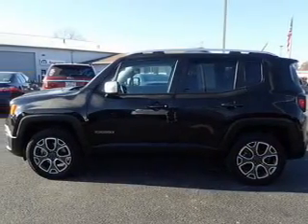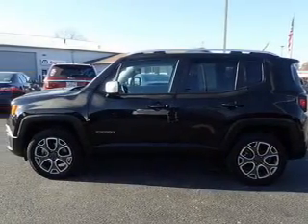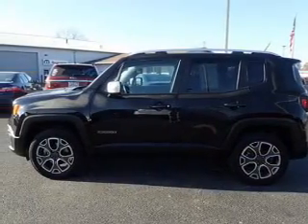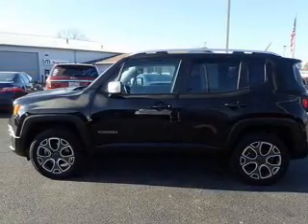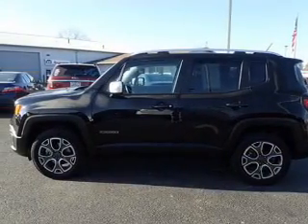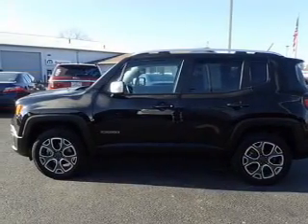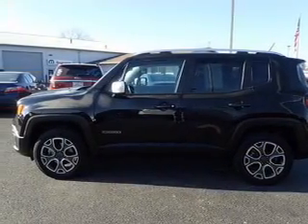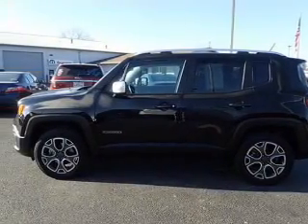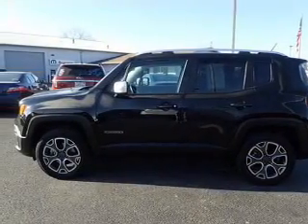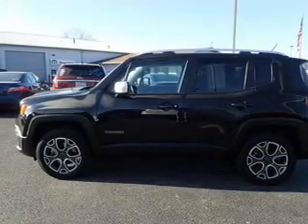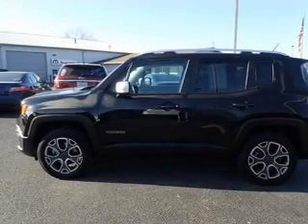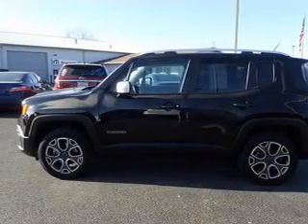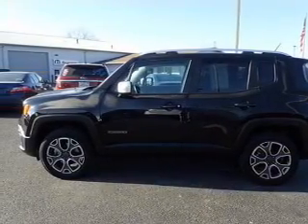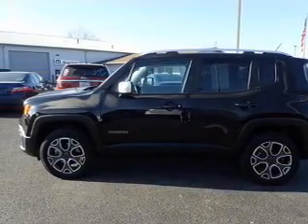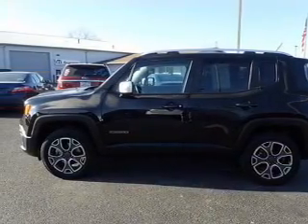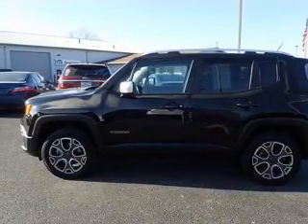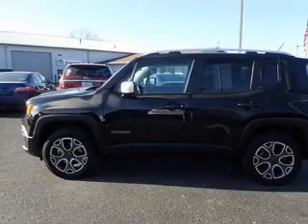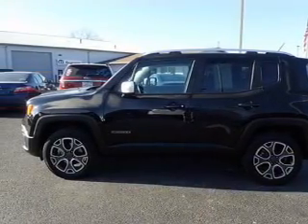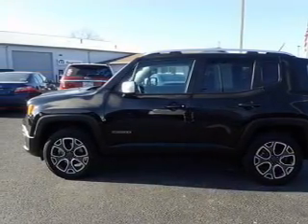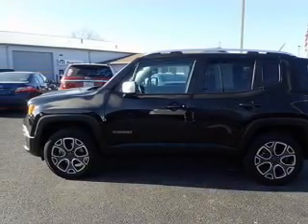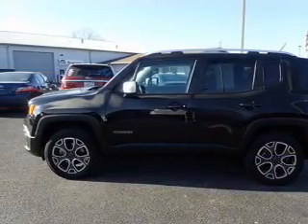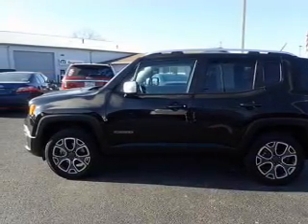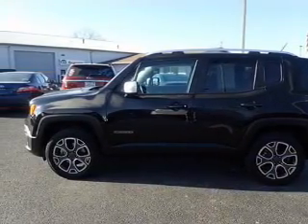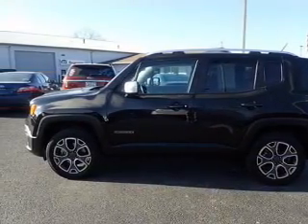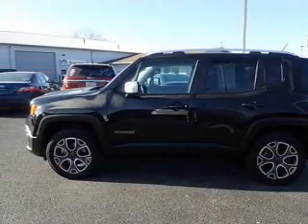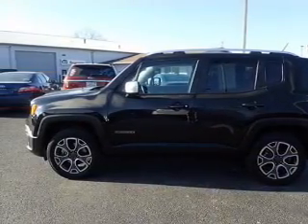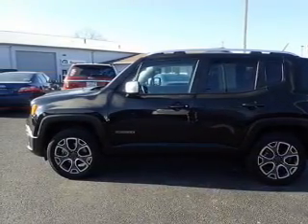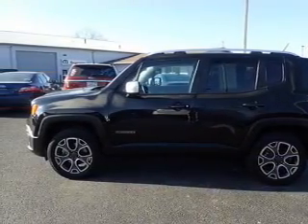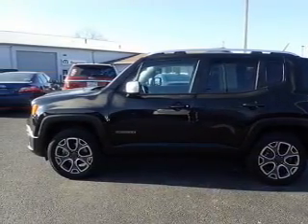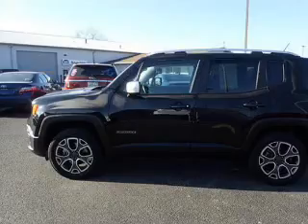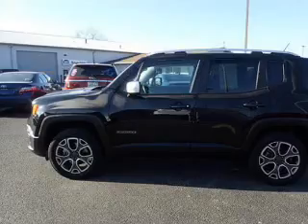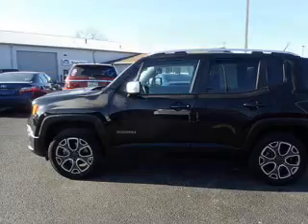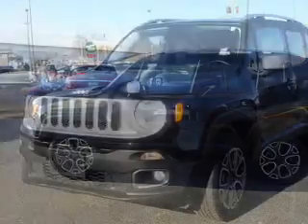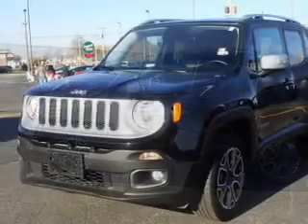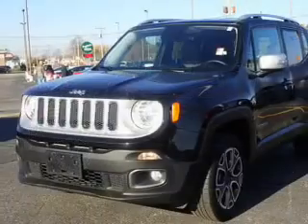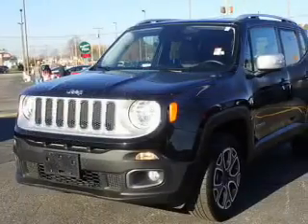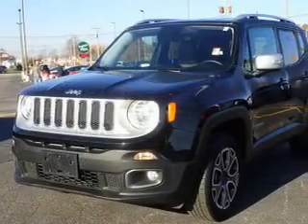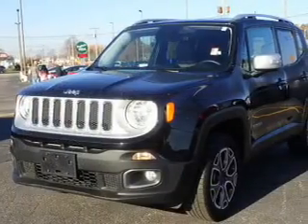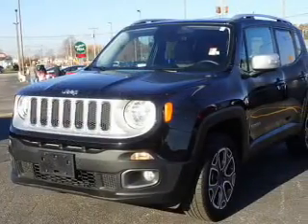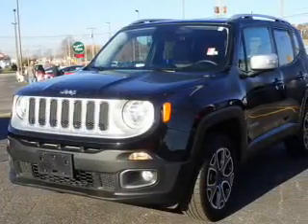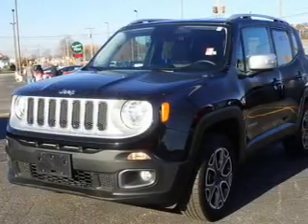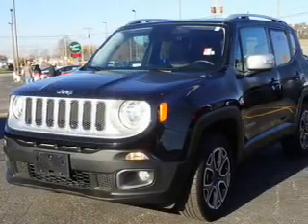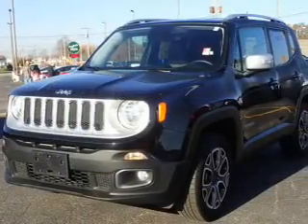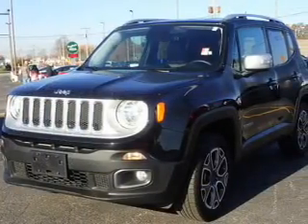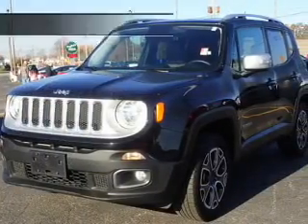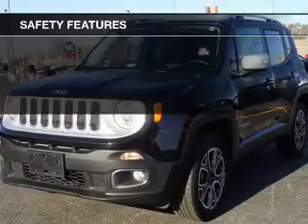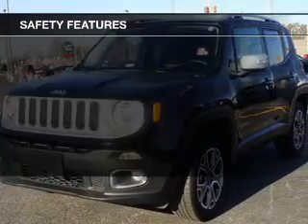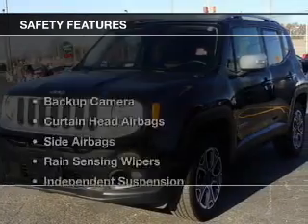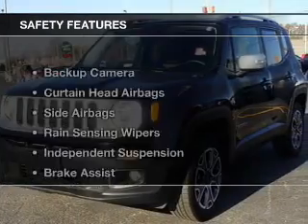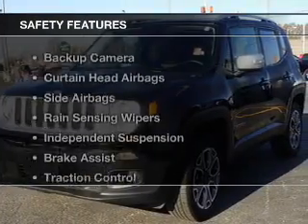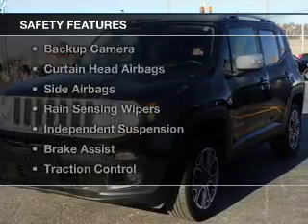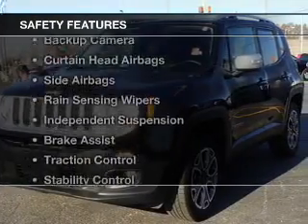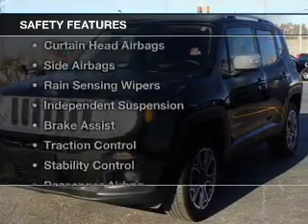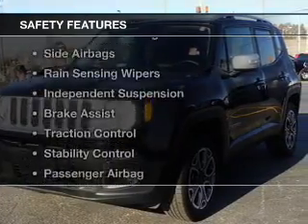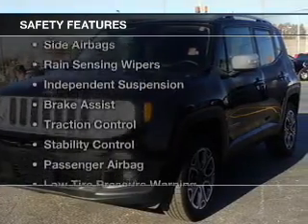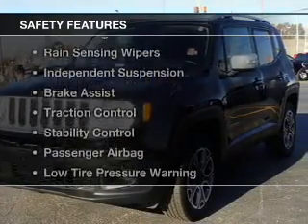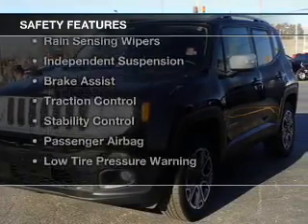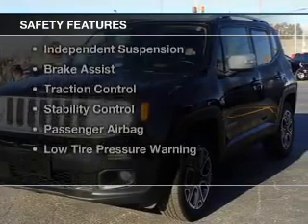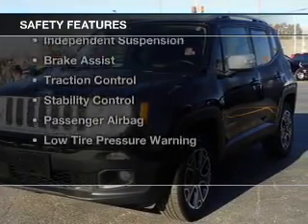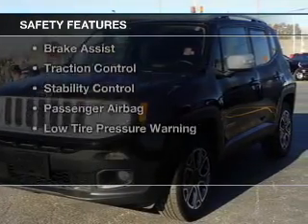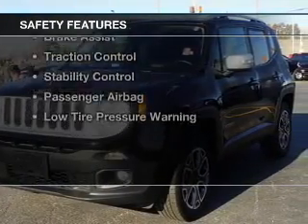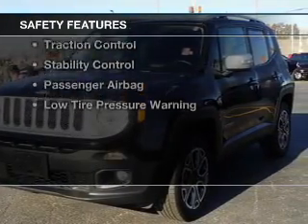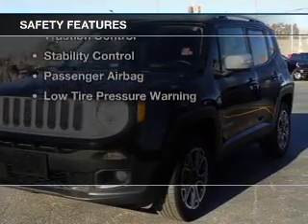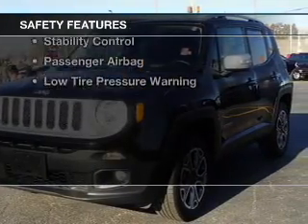Additional features include remote start, steering wheel controls, aluminum rims, and dual temperature controls. Safety was made a priority with these features.